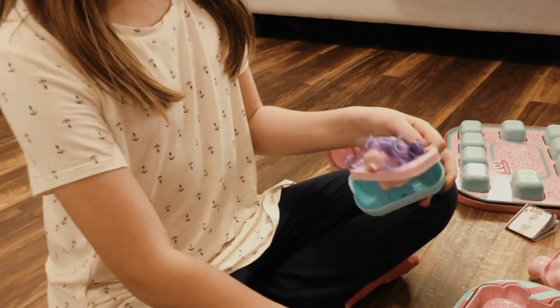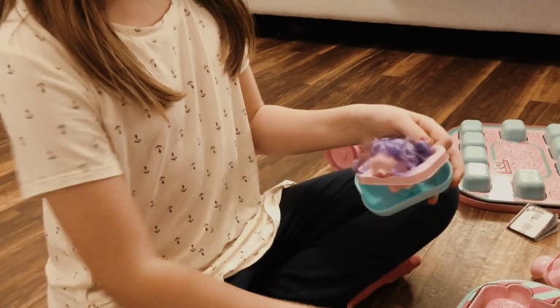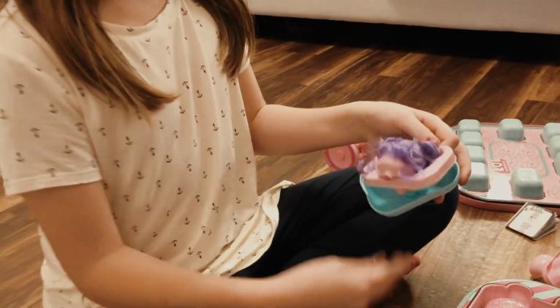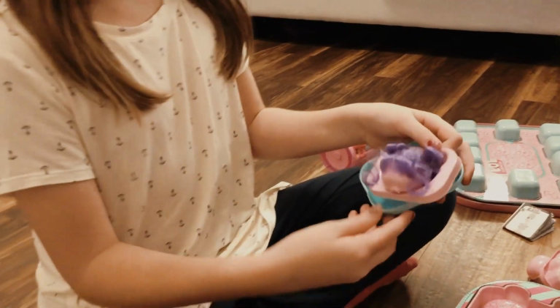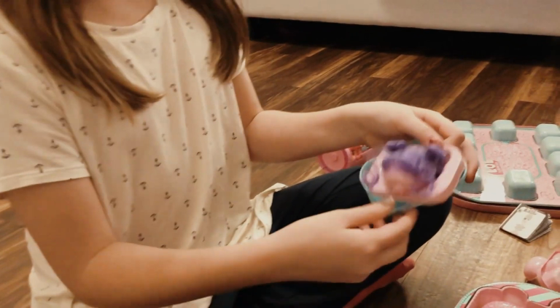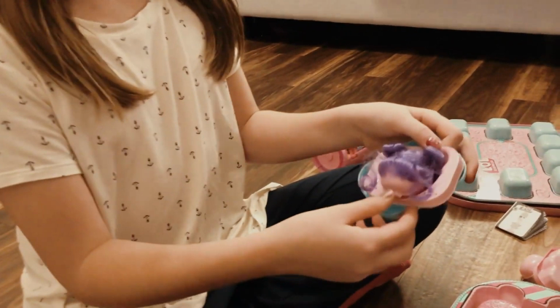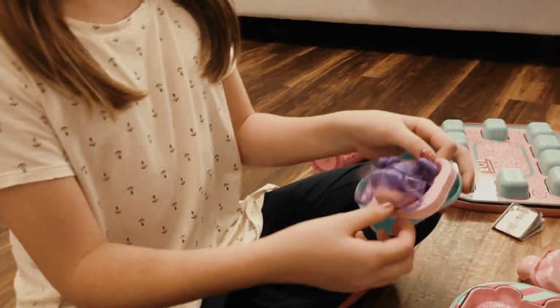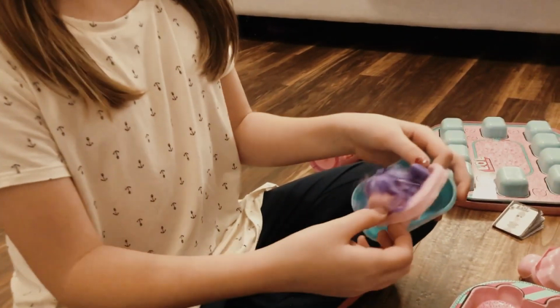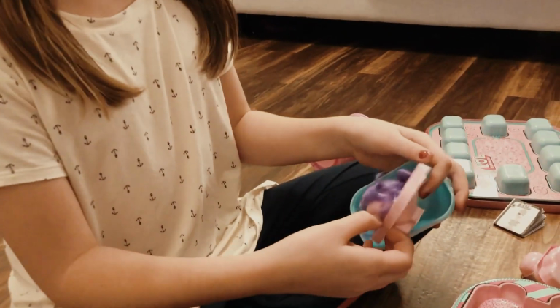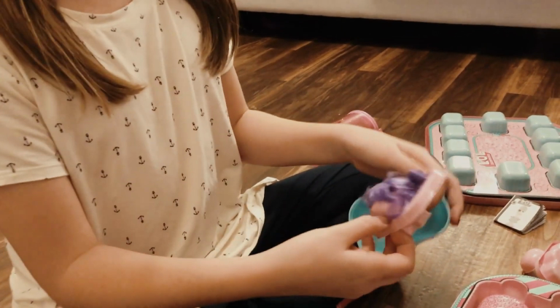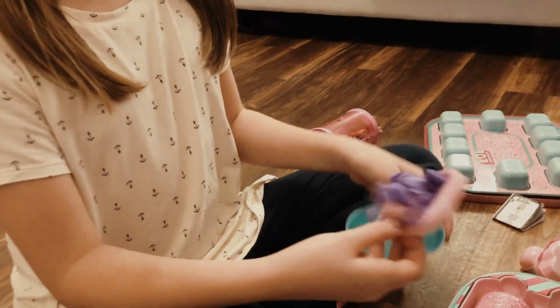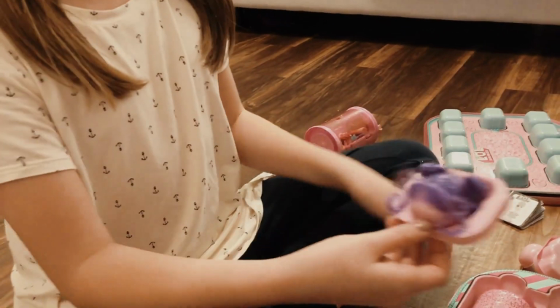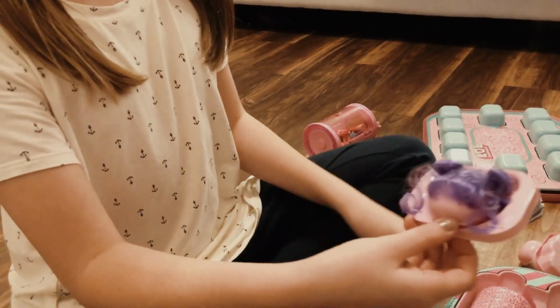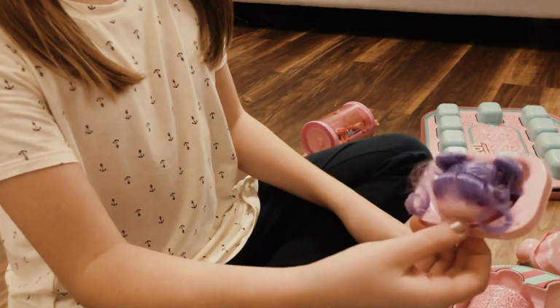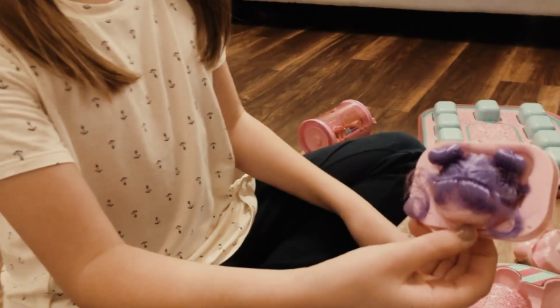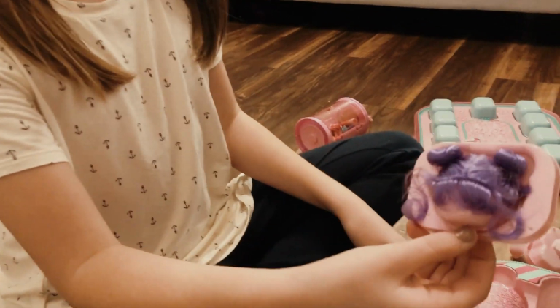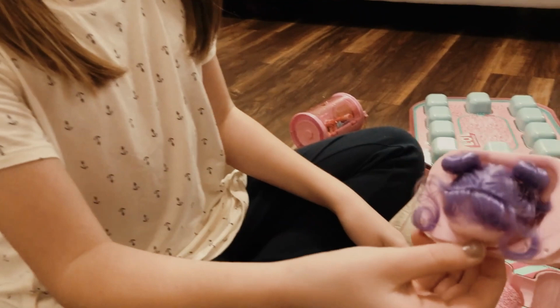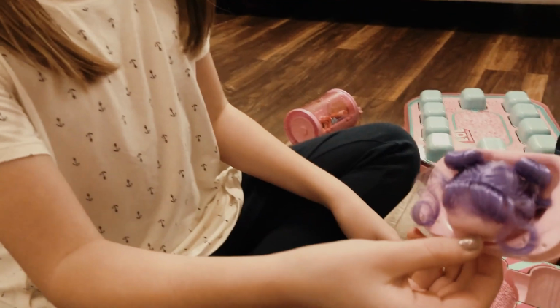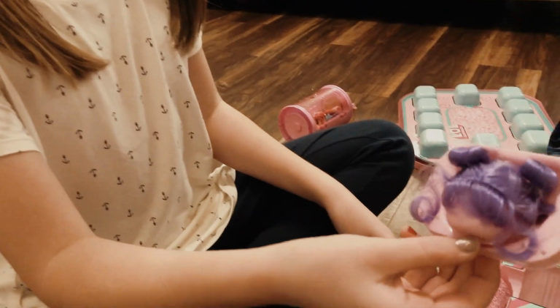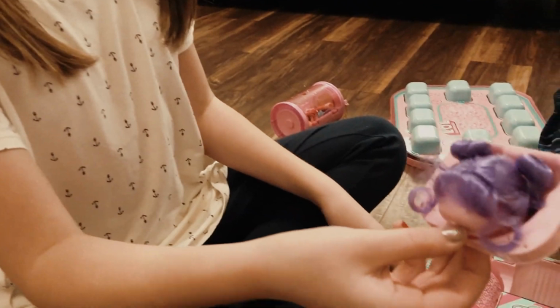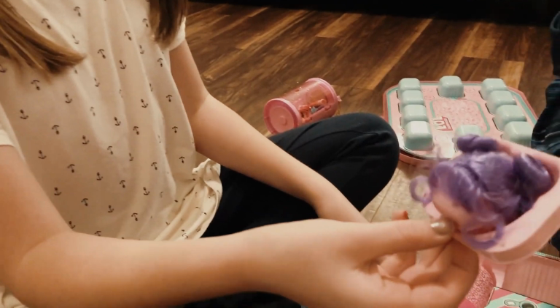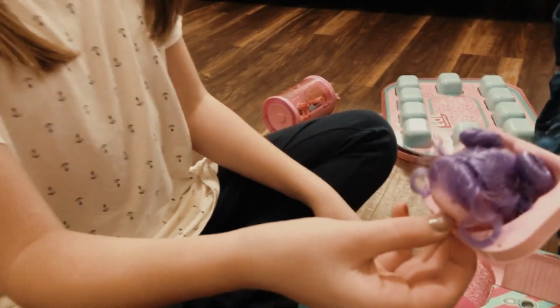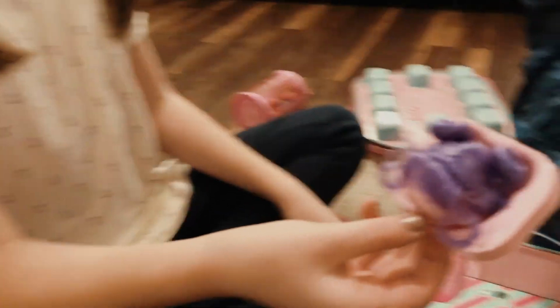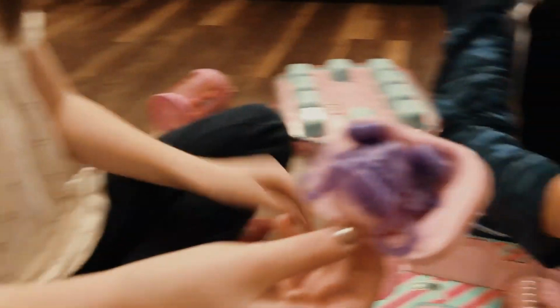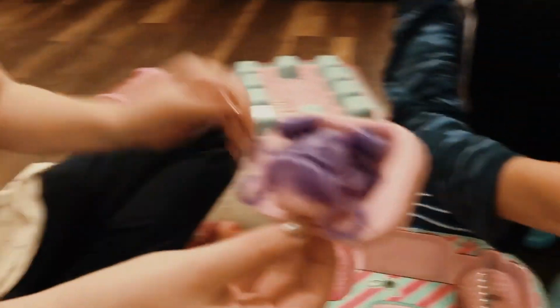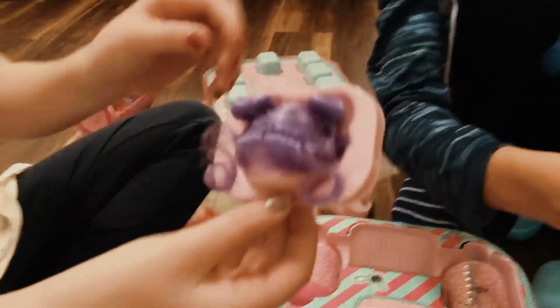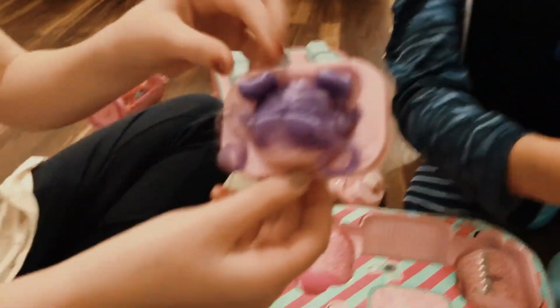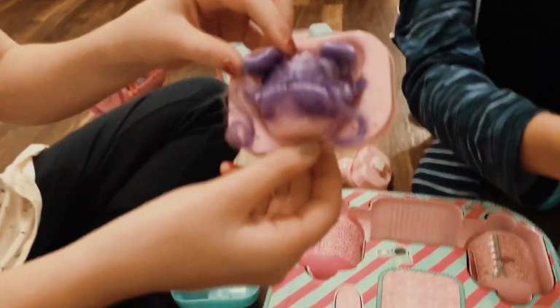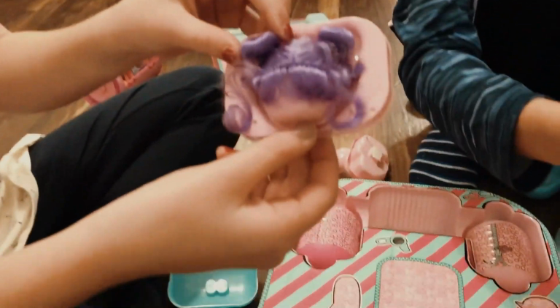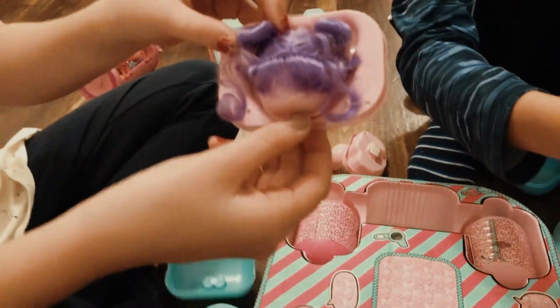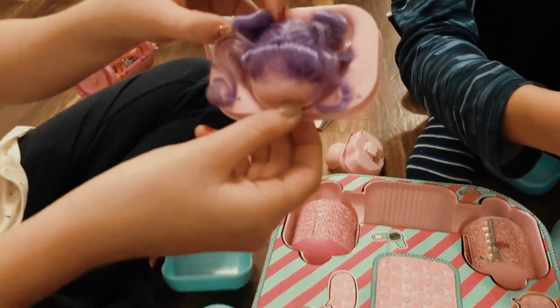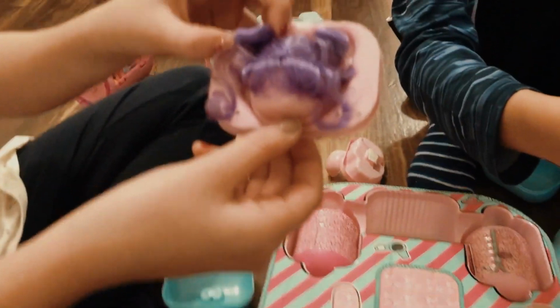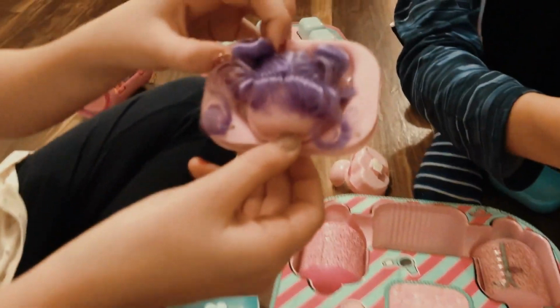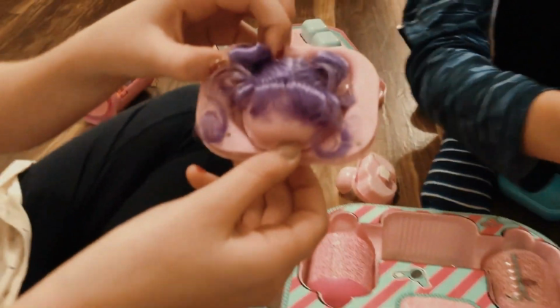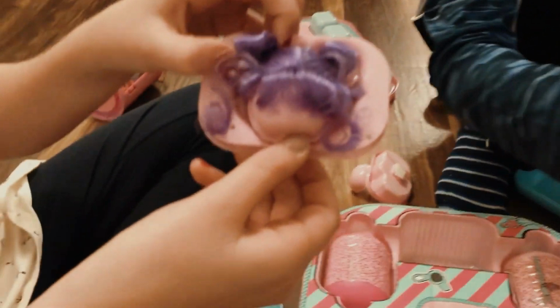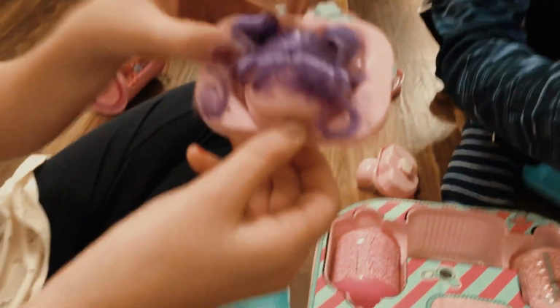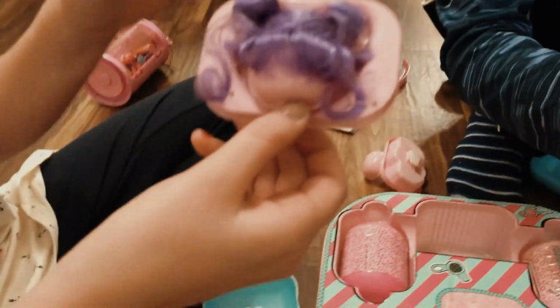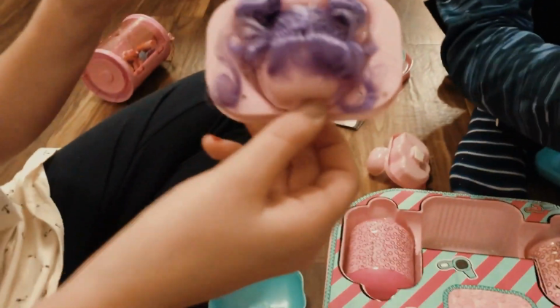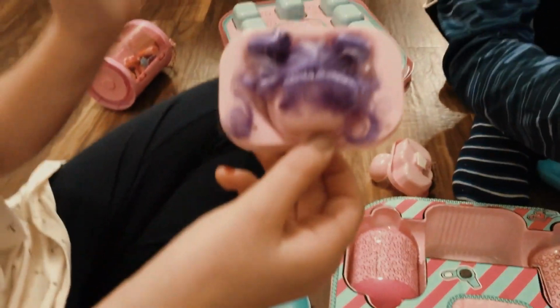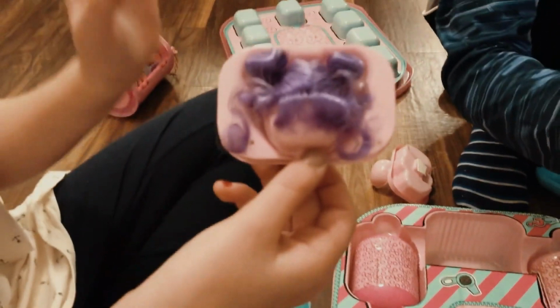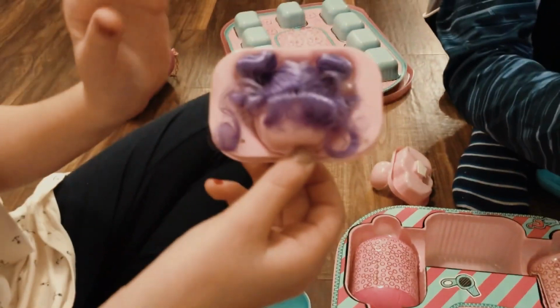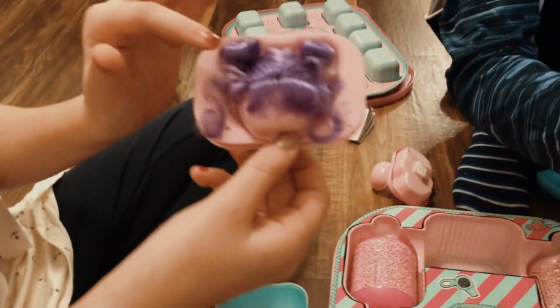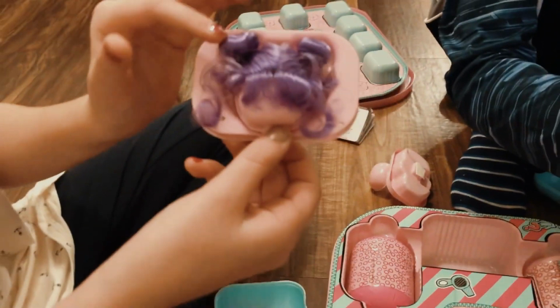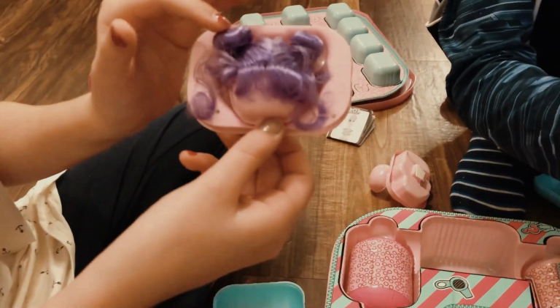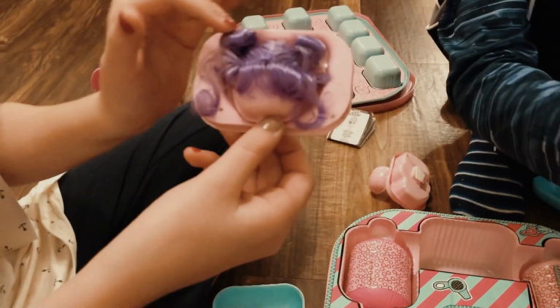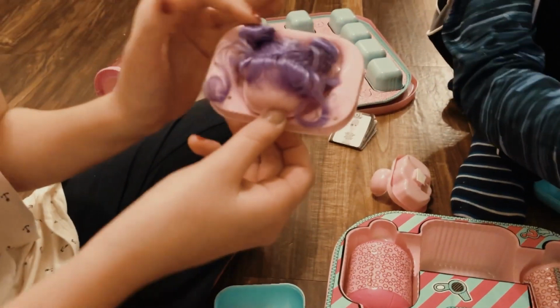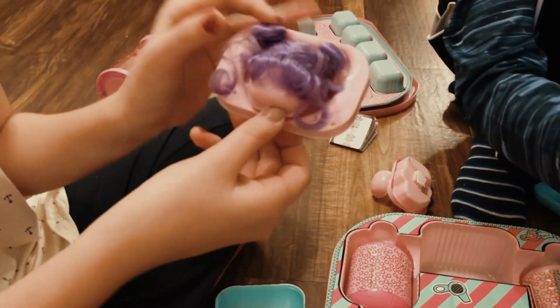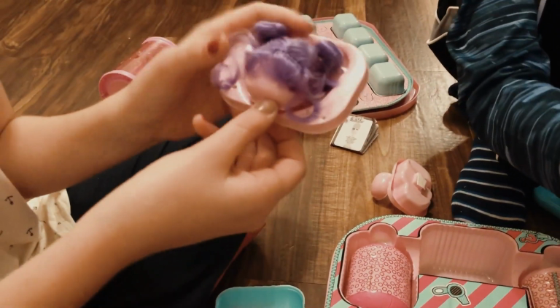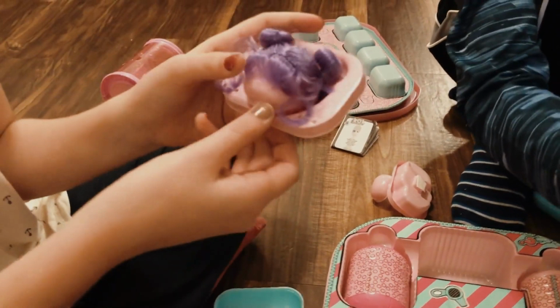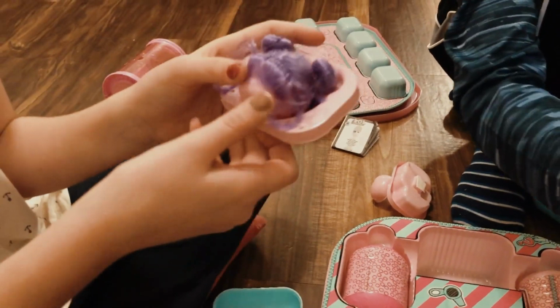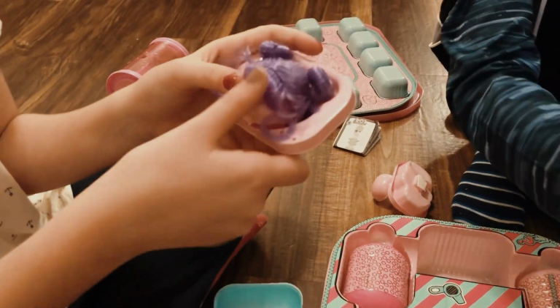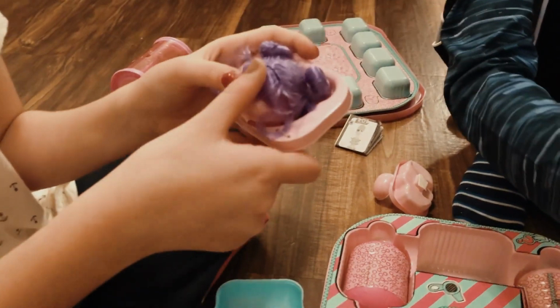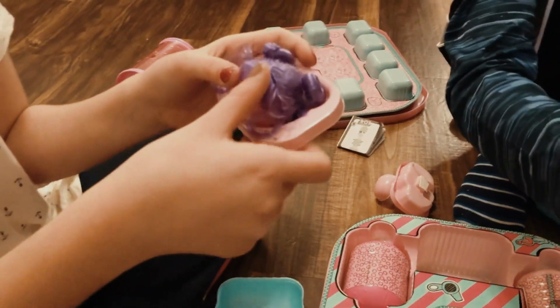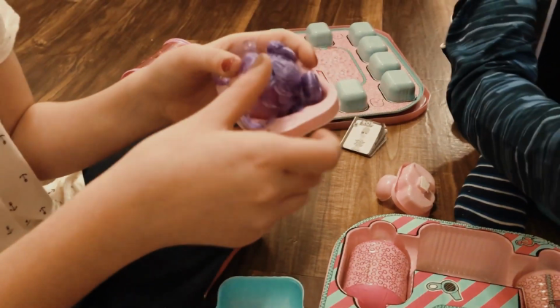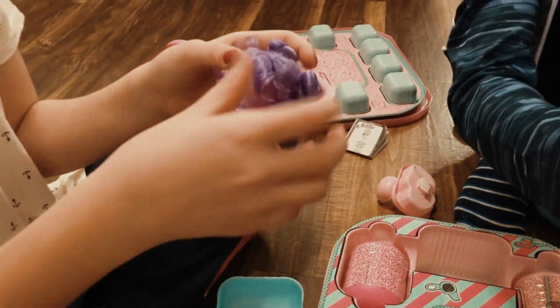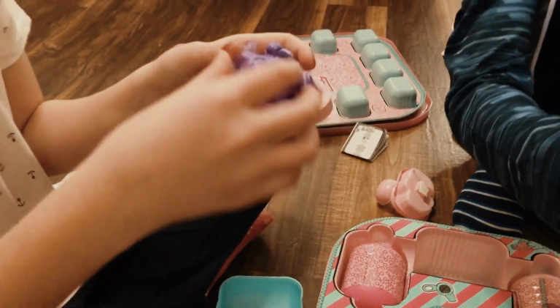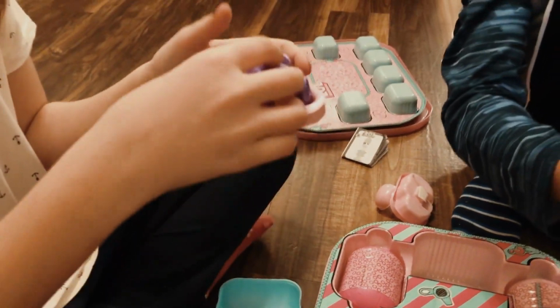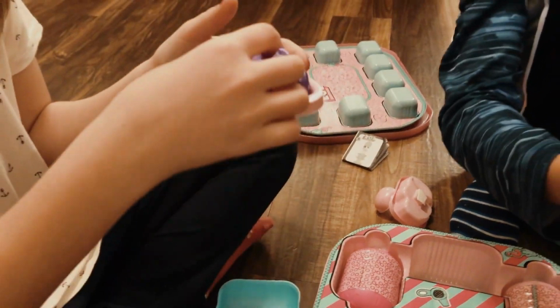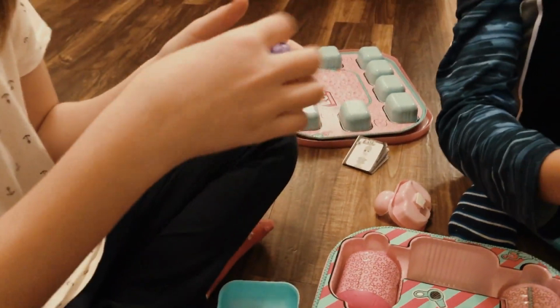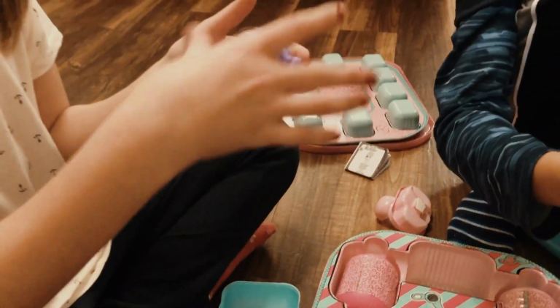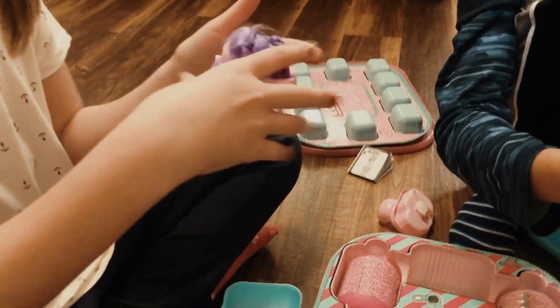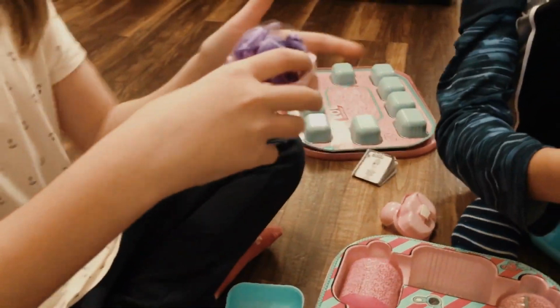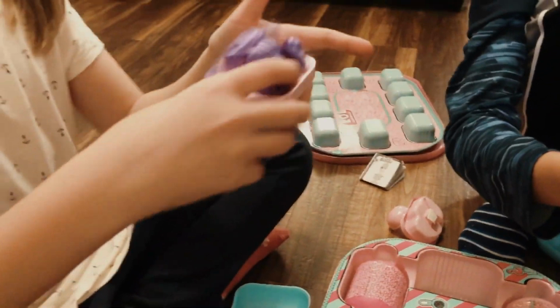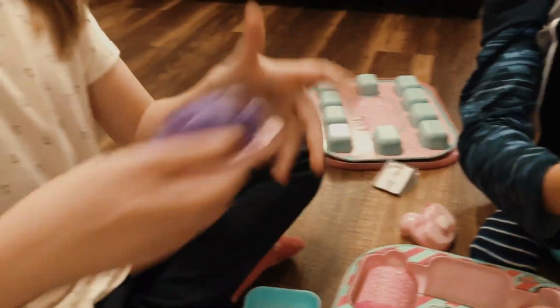Oh no way — look how cool that hair is! I love this hair, it's so purple. And yeah.